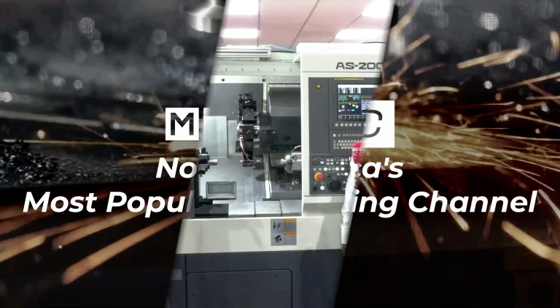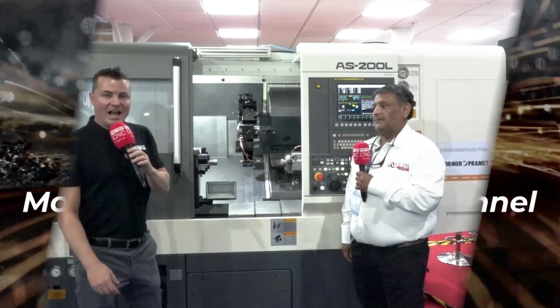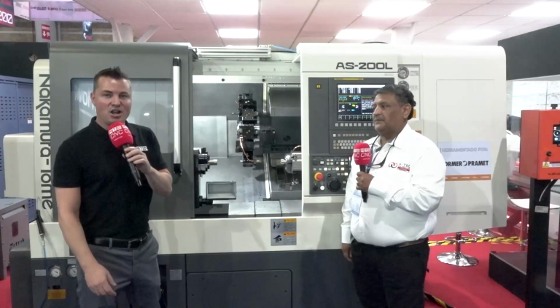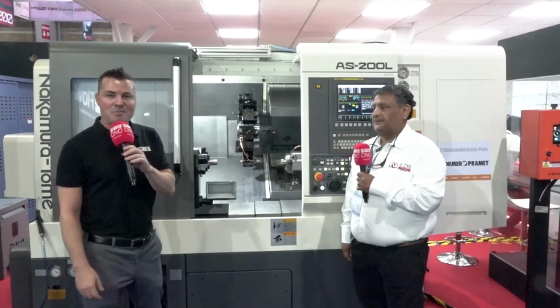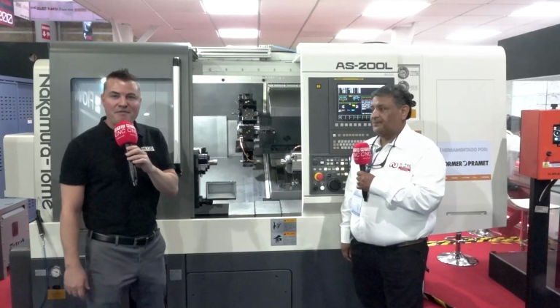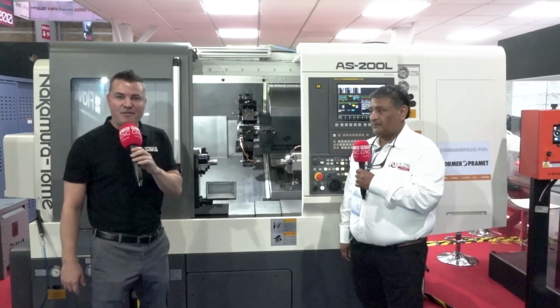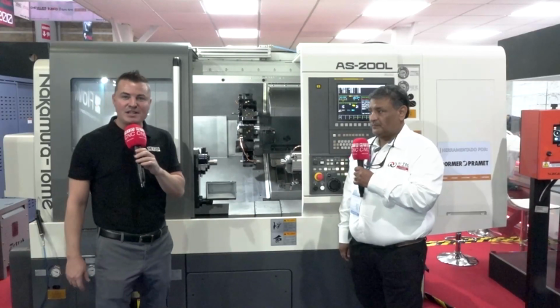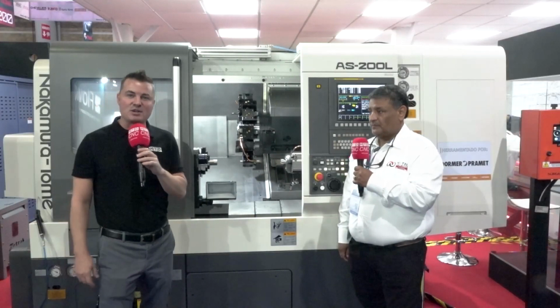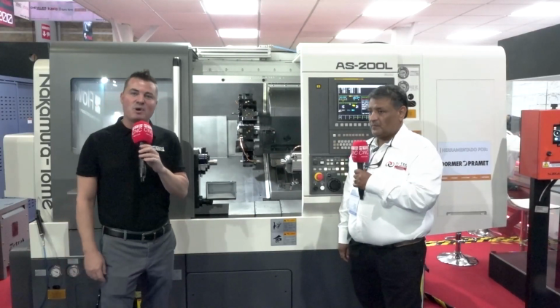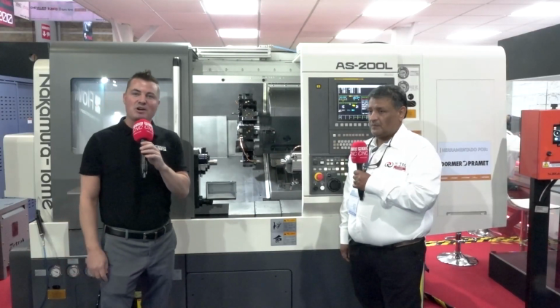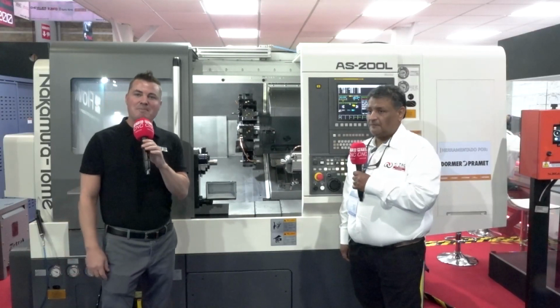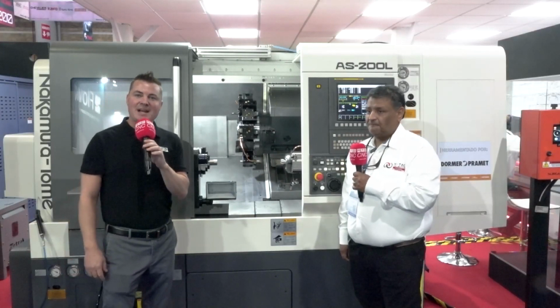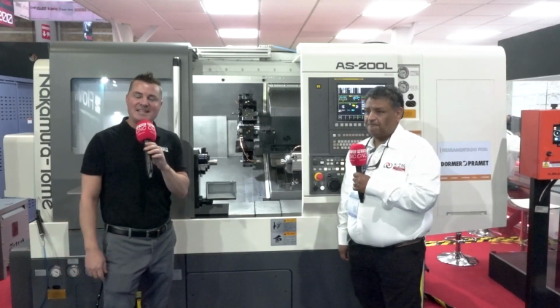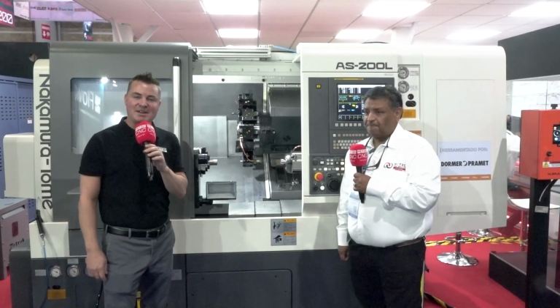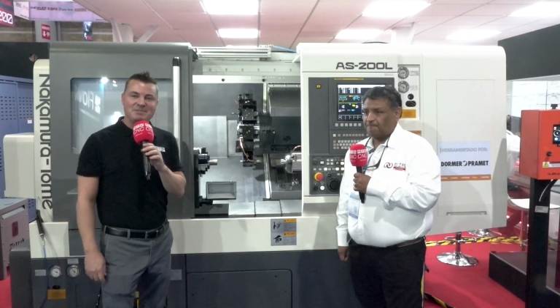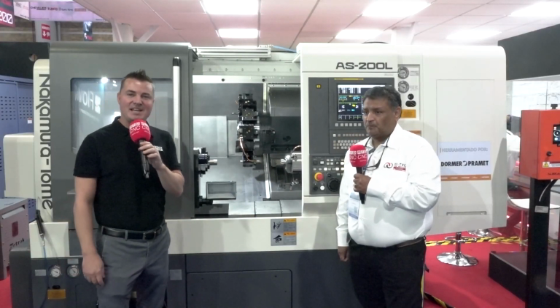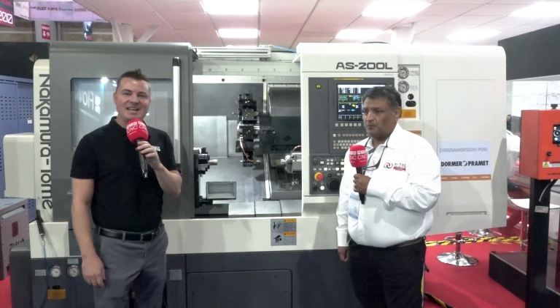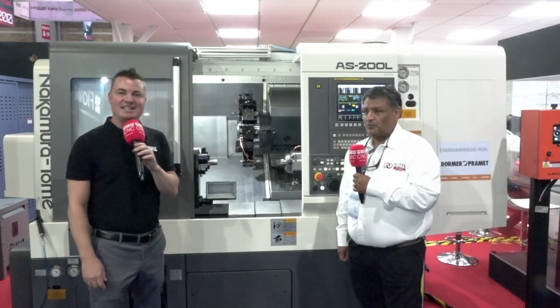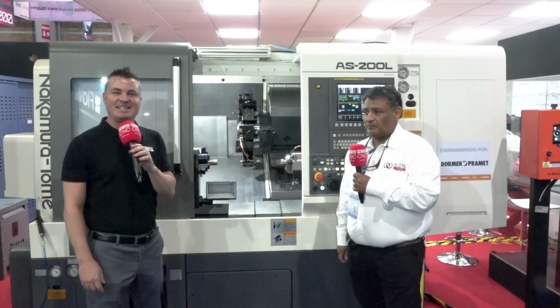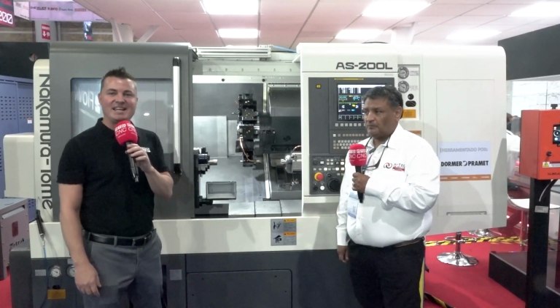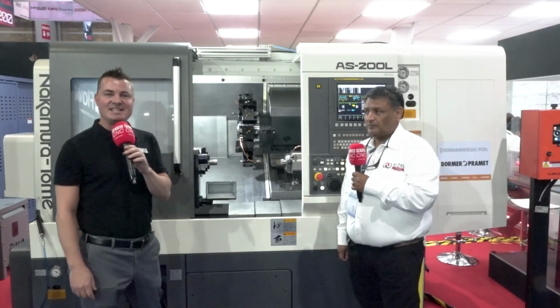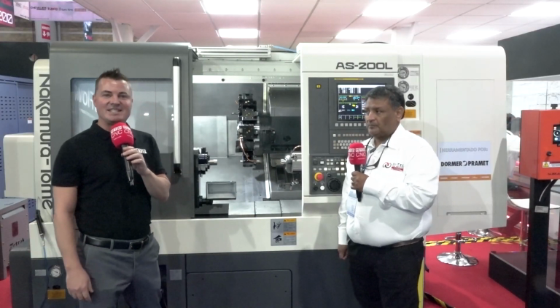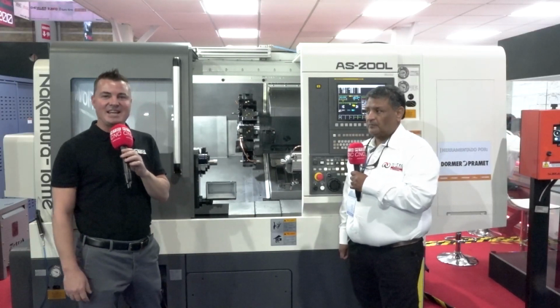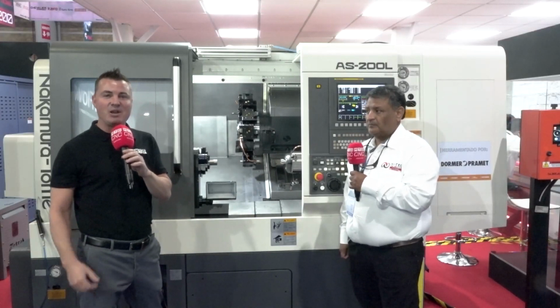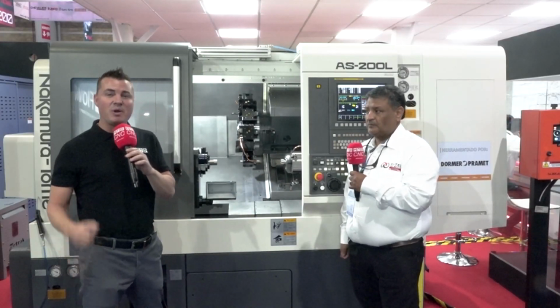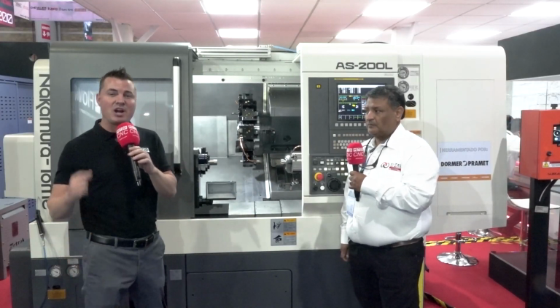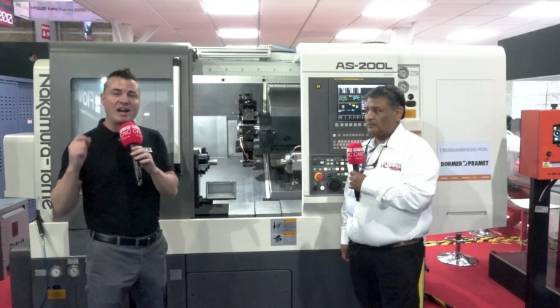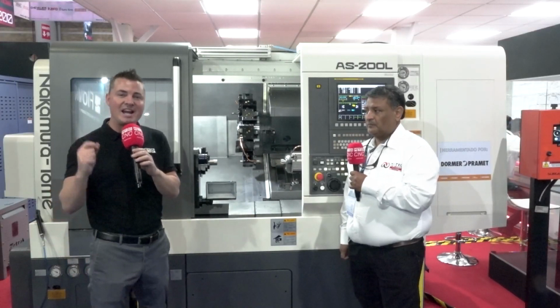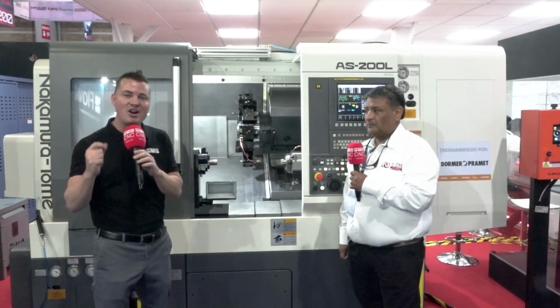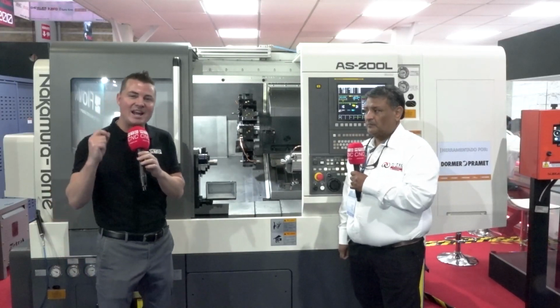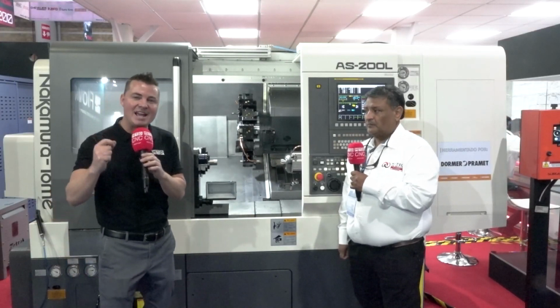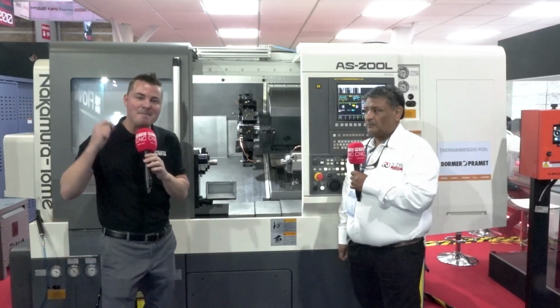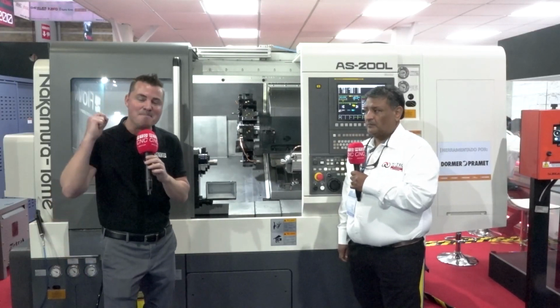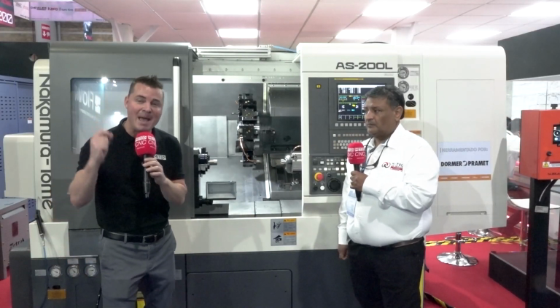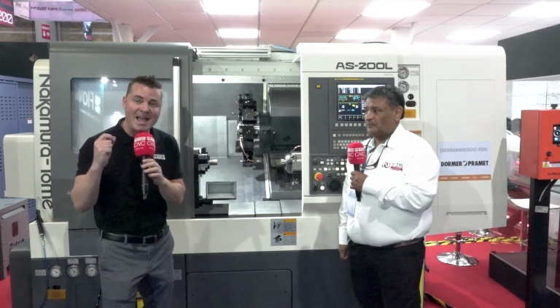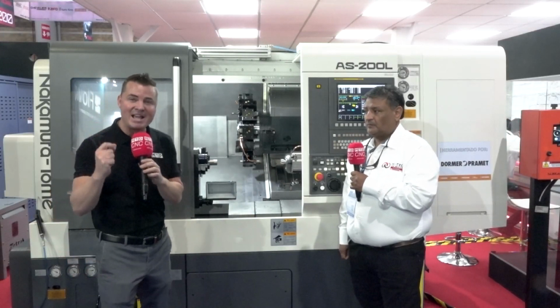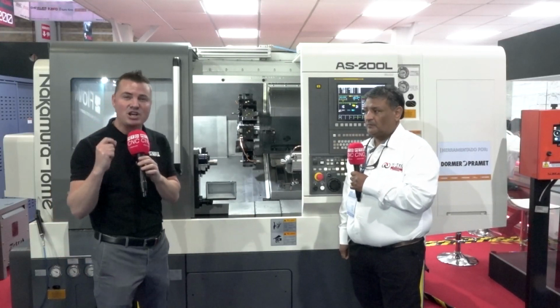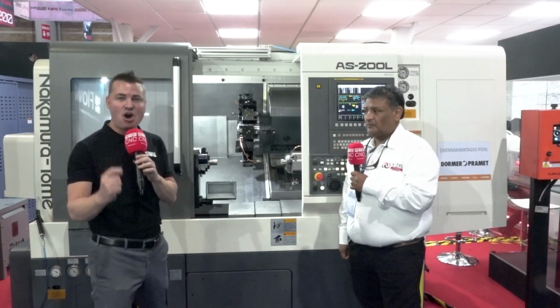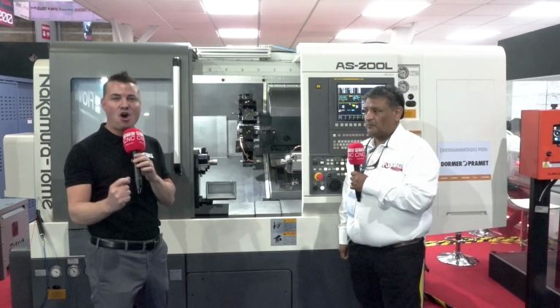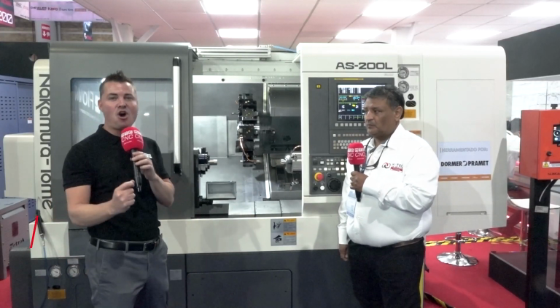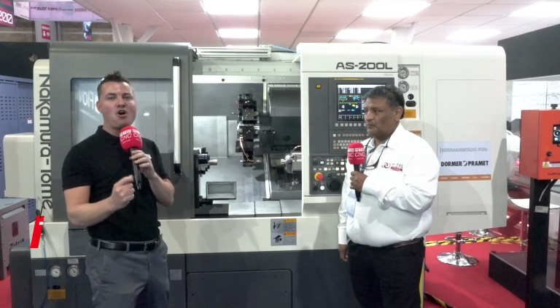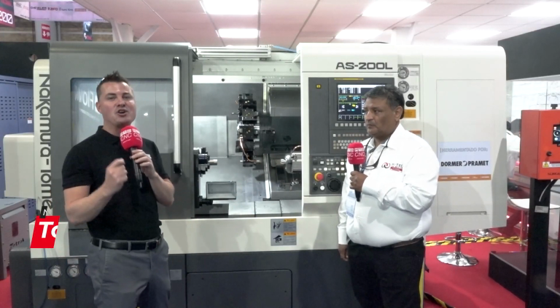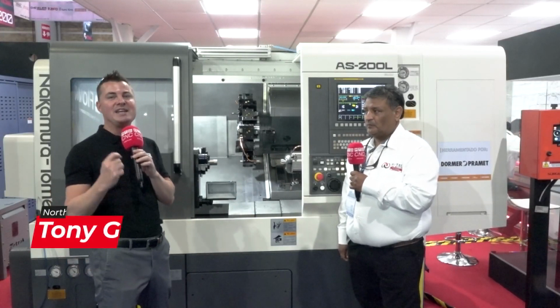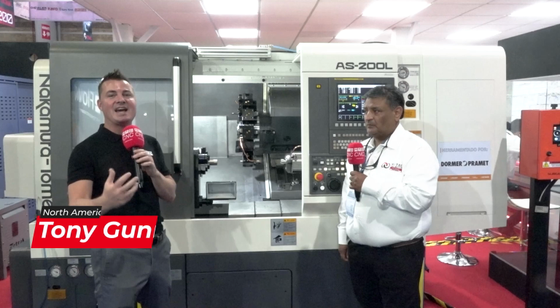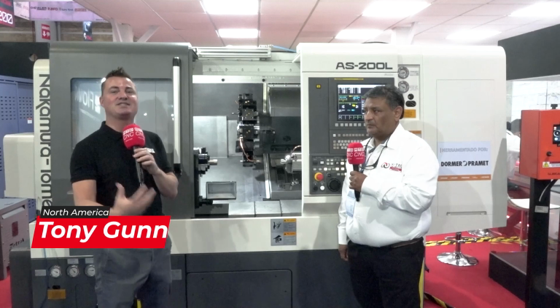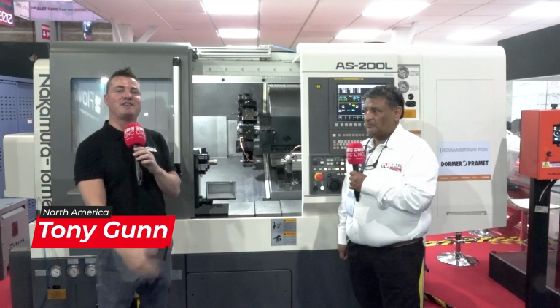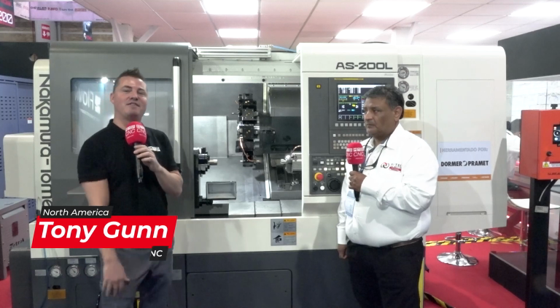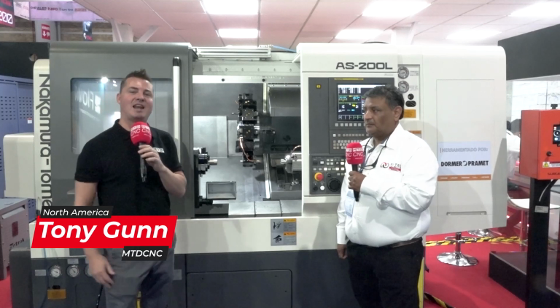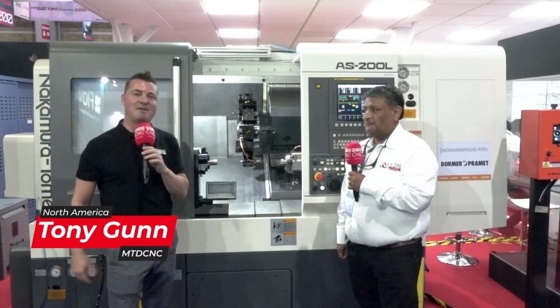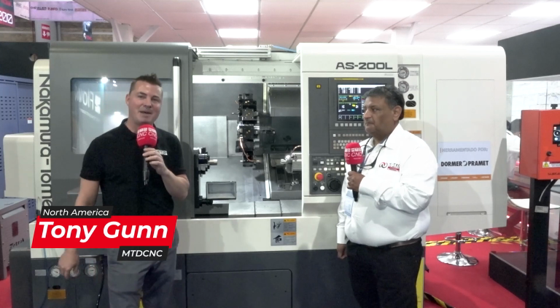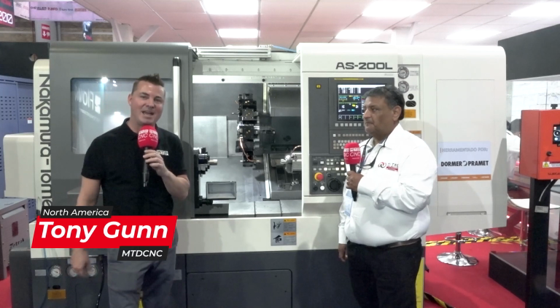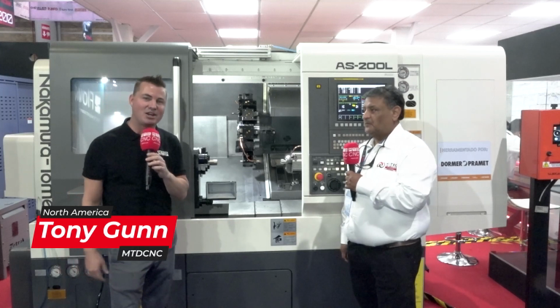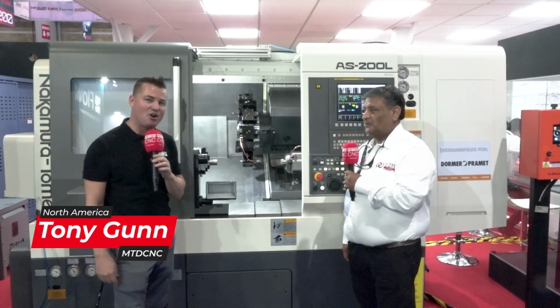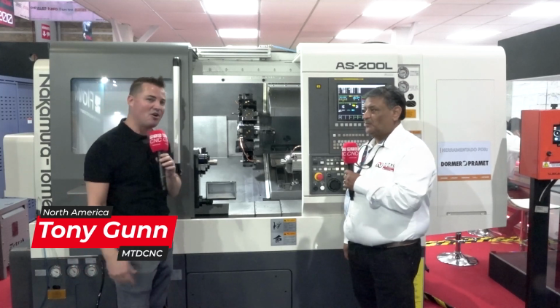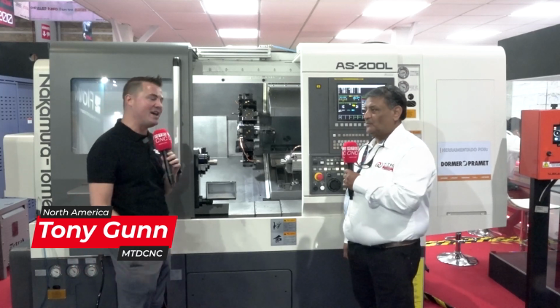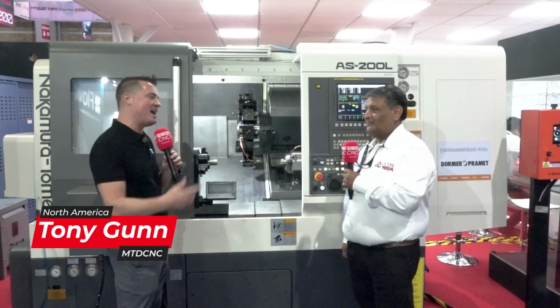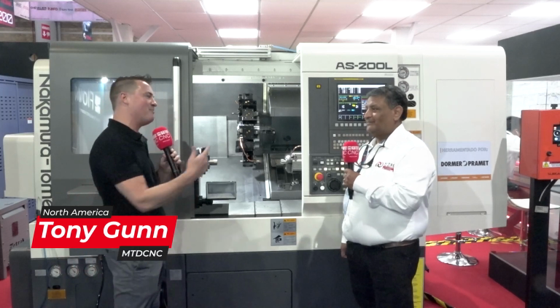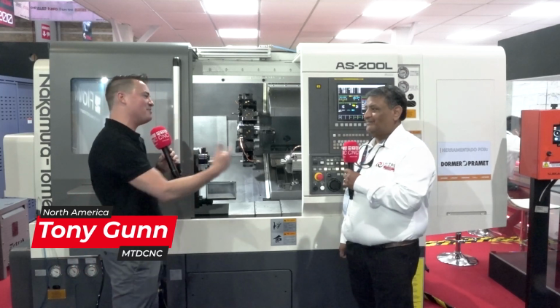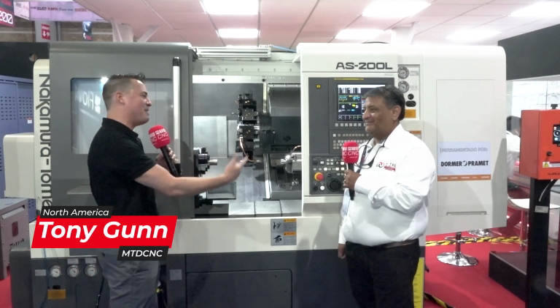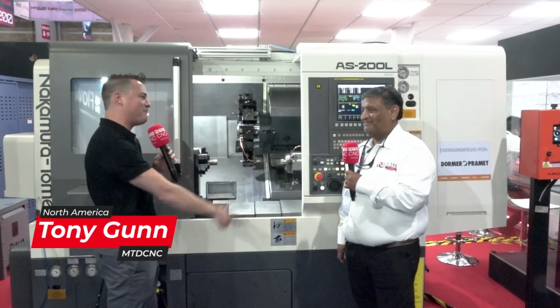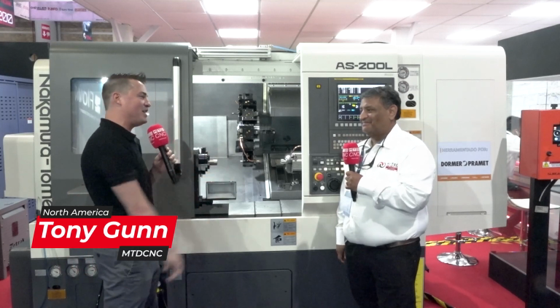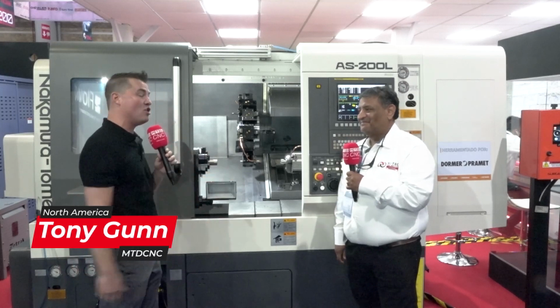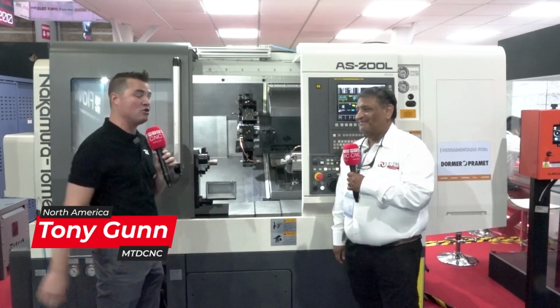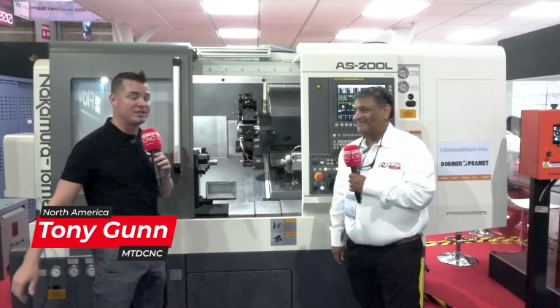Hello, my friends, and welcome back to MTD CNC. We are here in Mexico — viva Mexico! And I'm with my friend Jose.